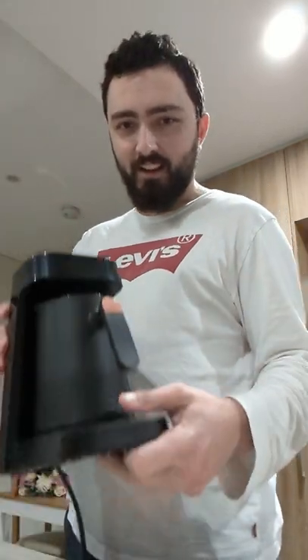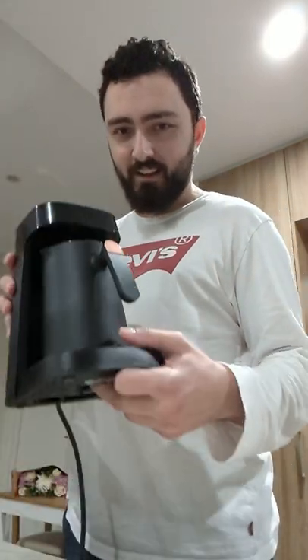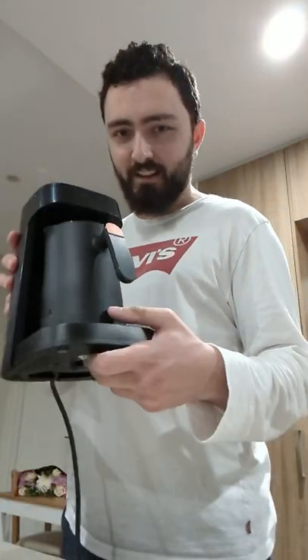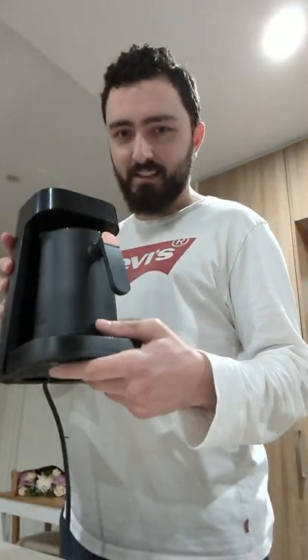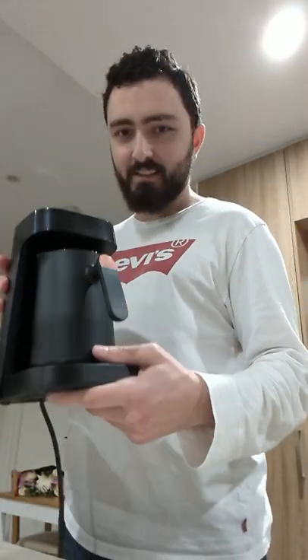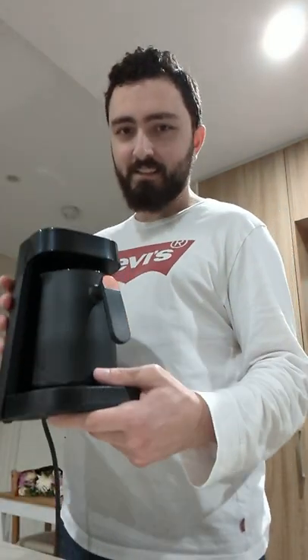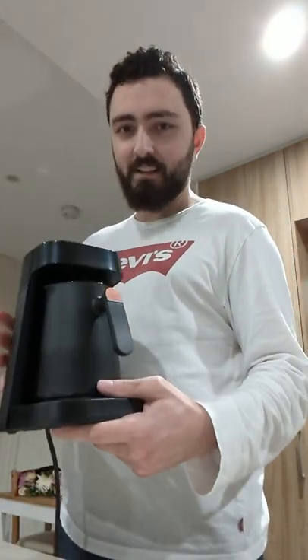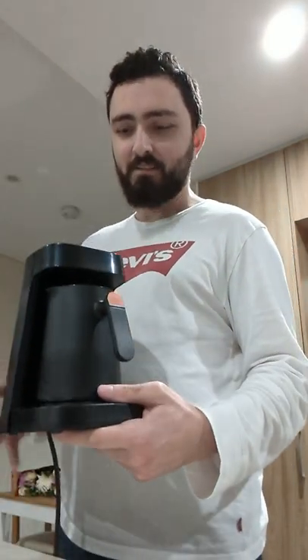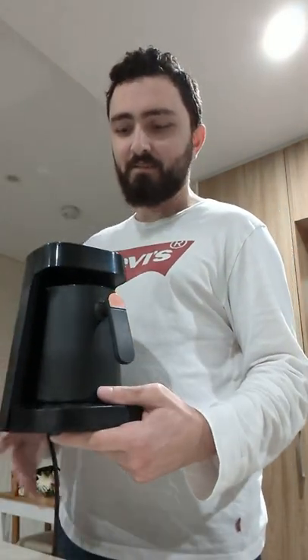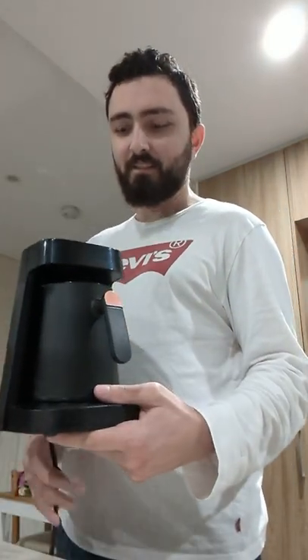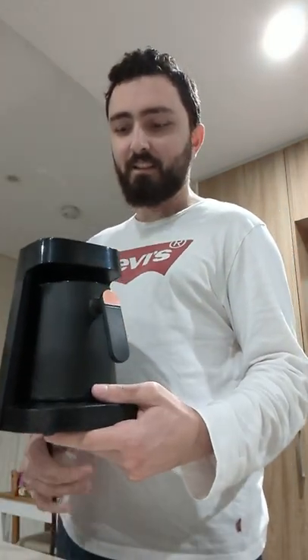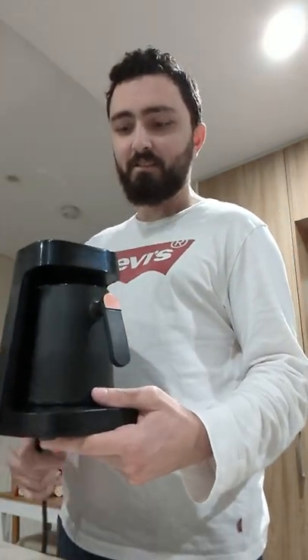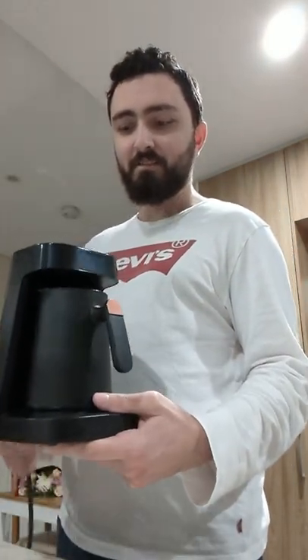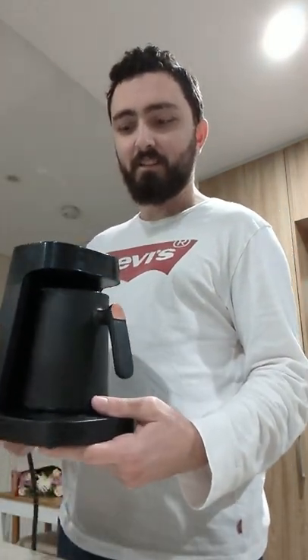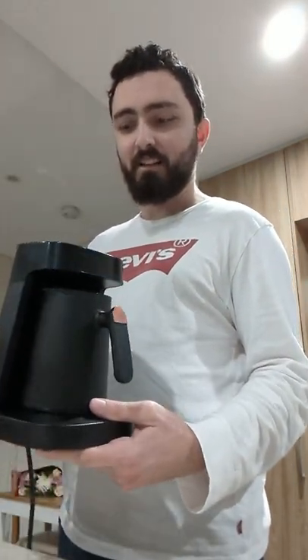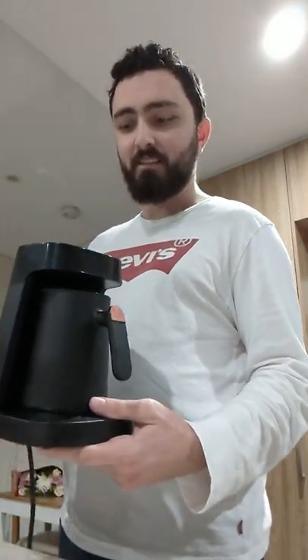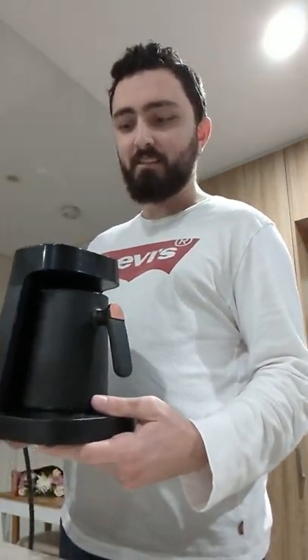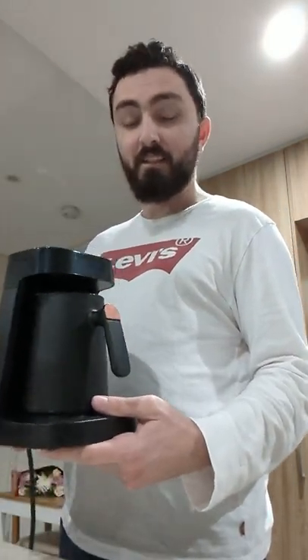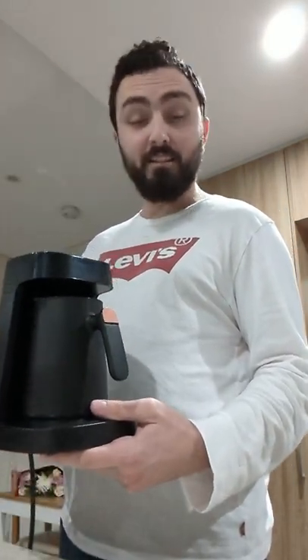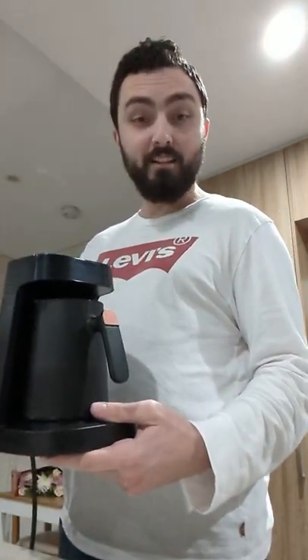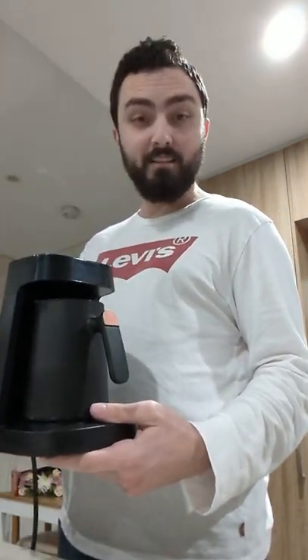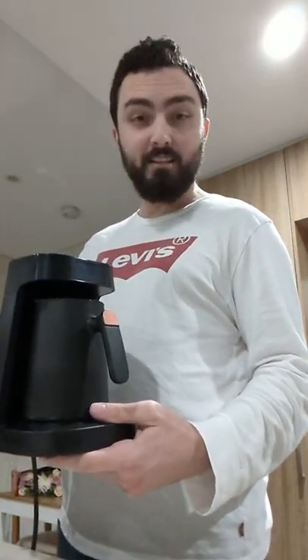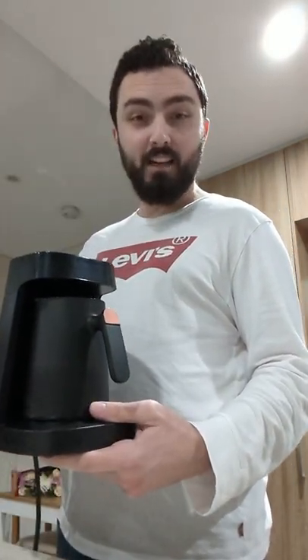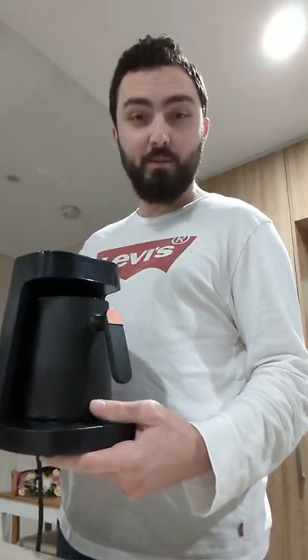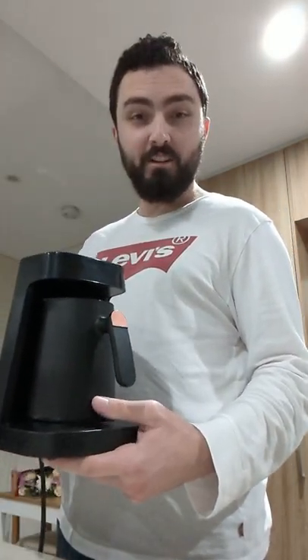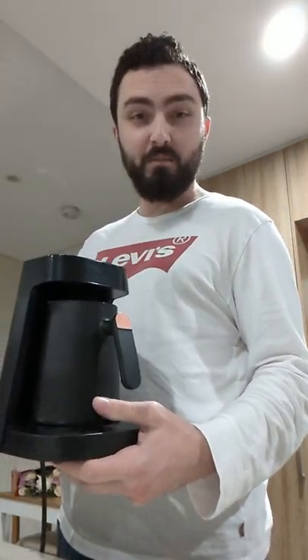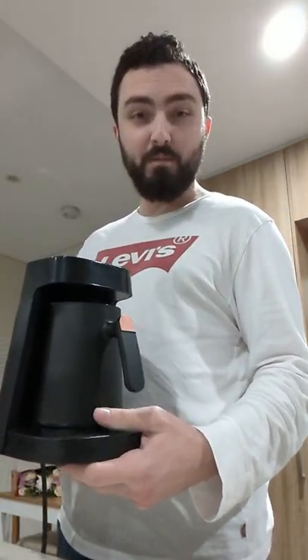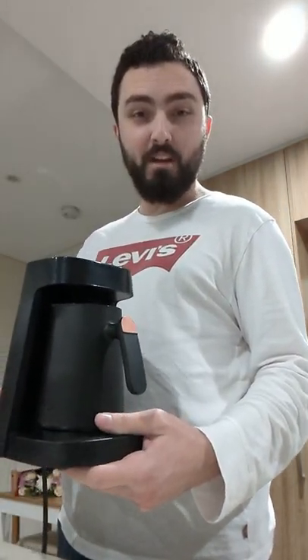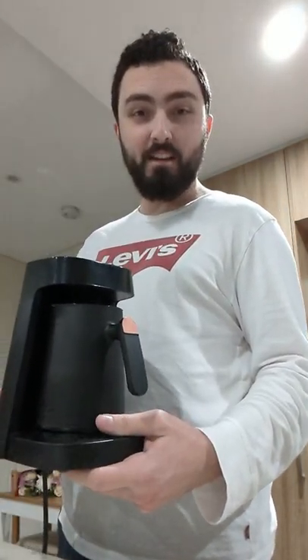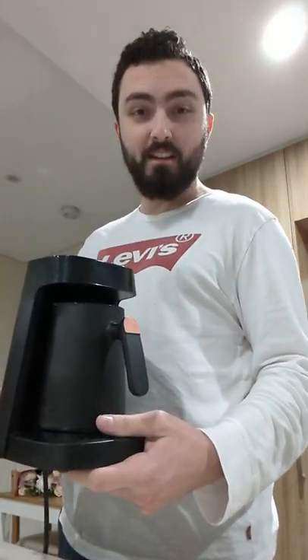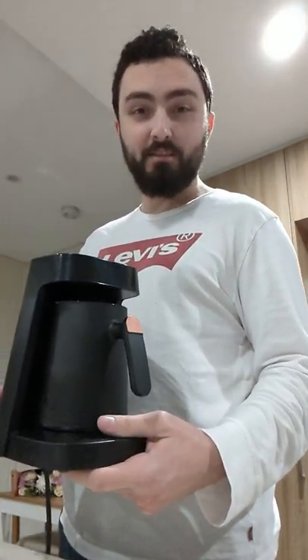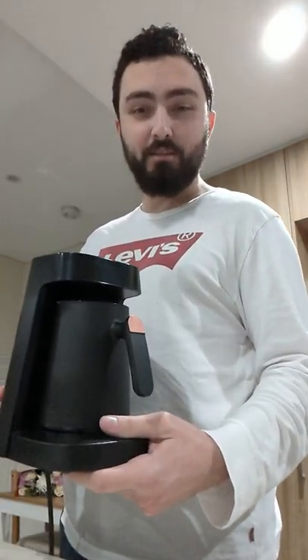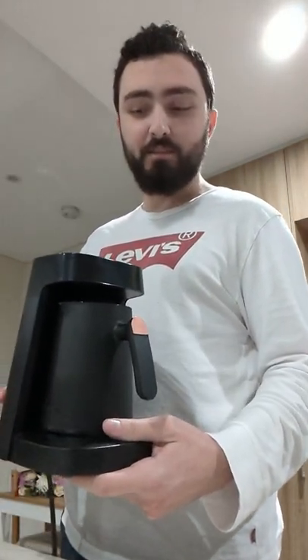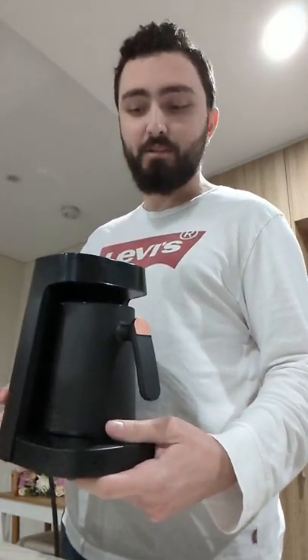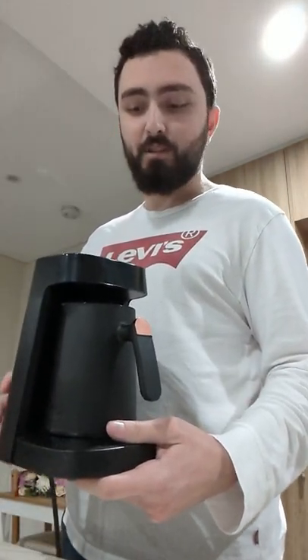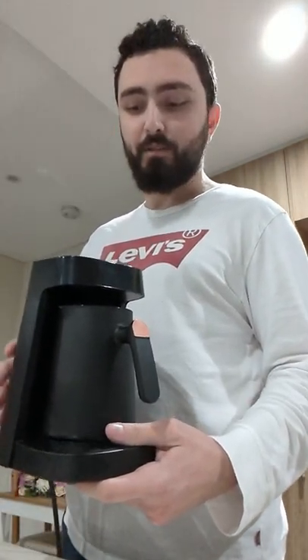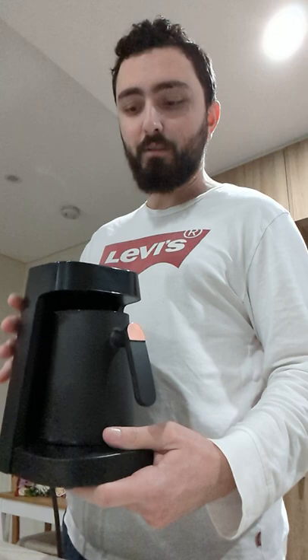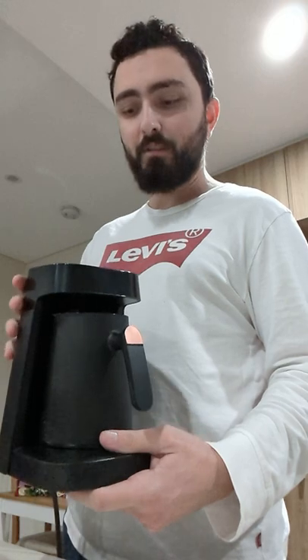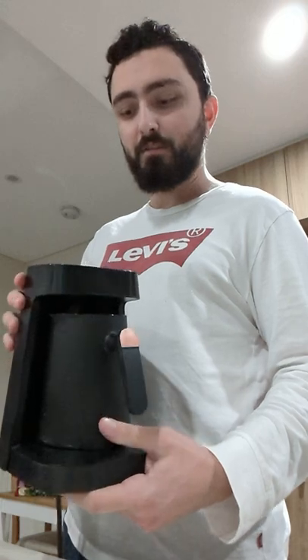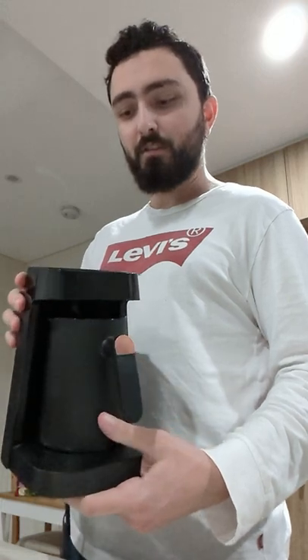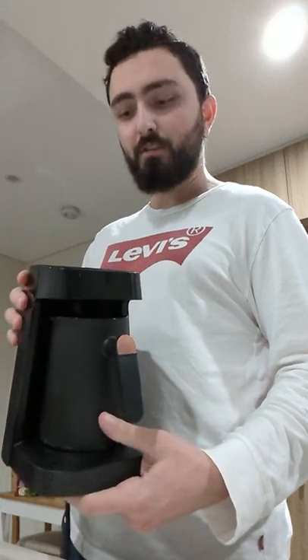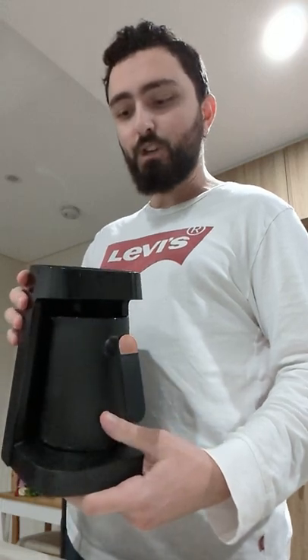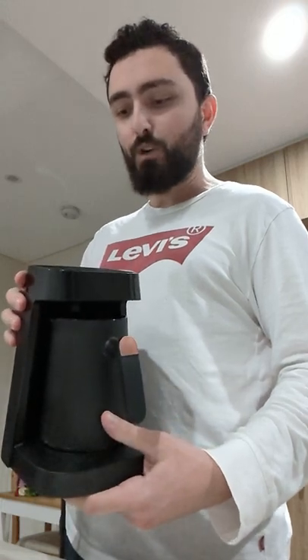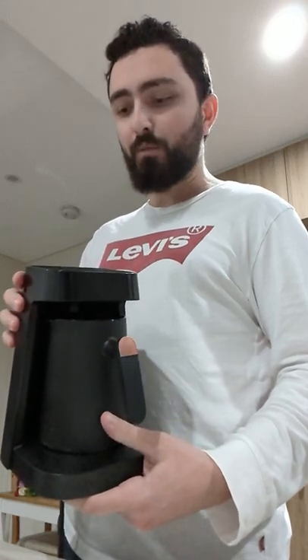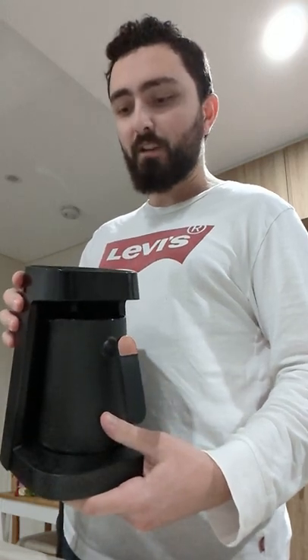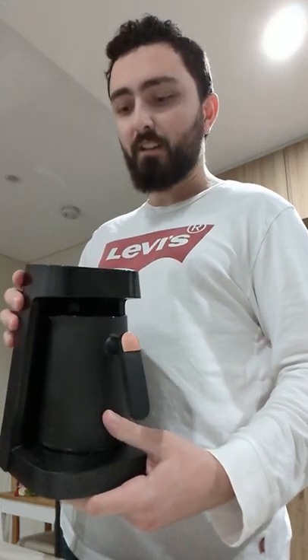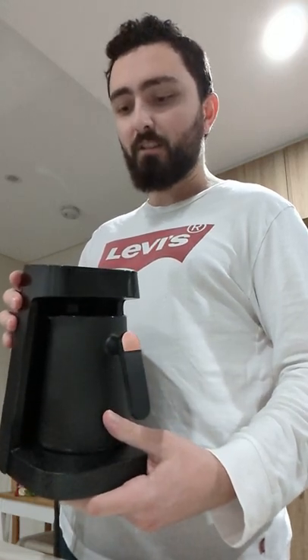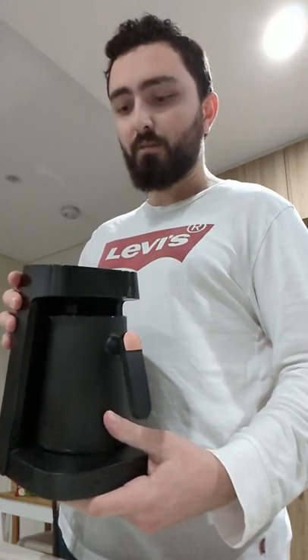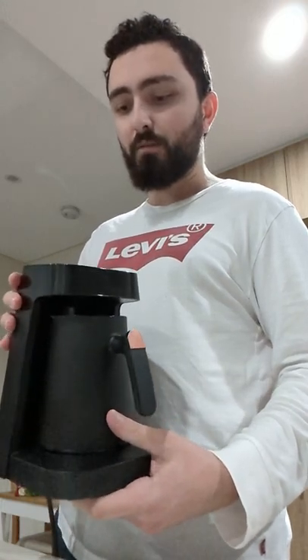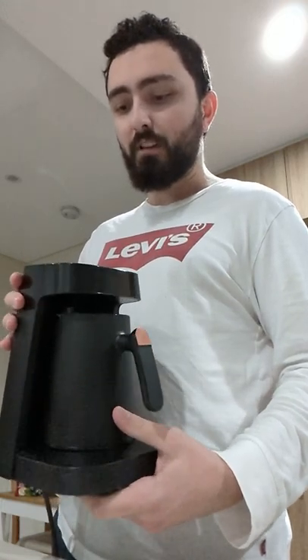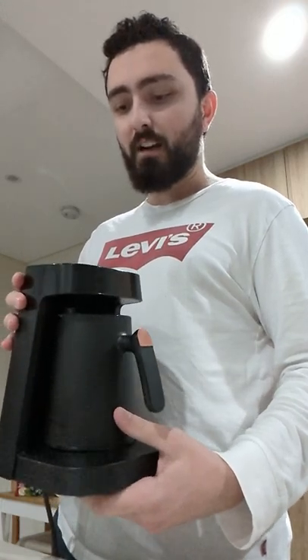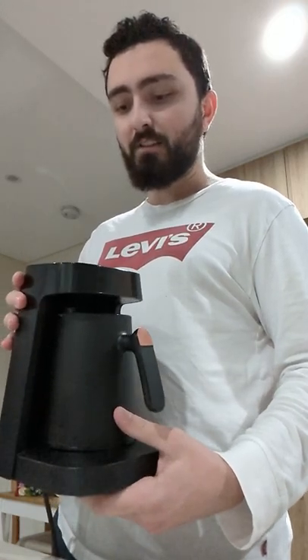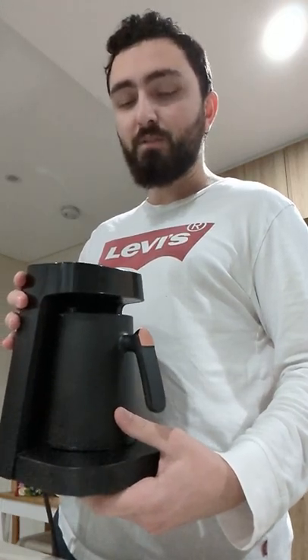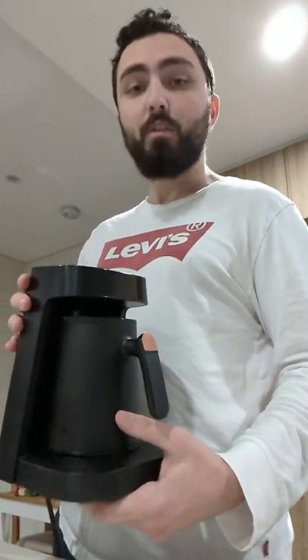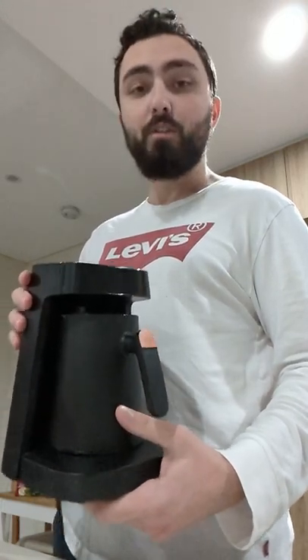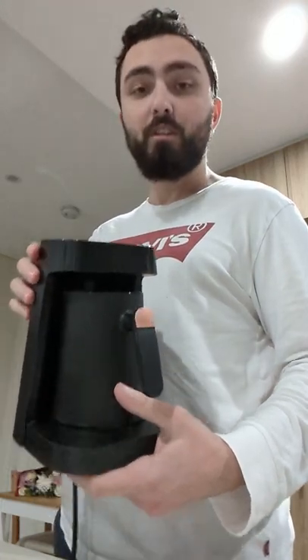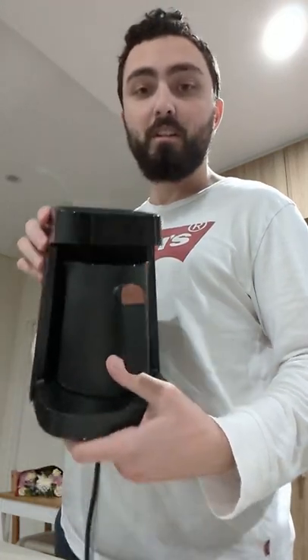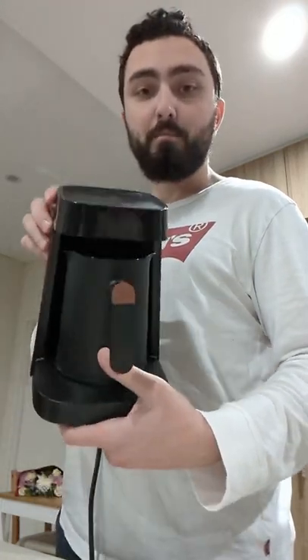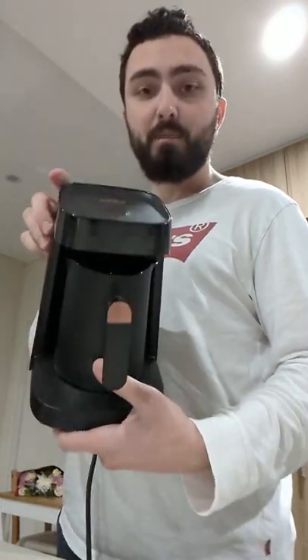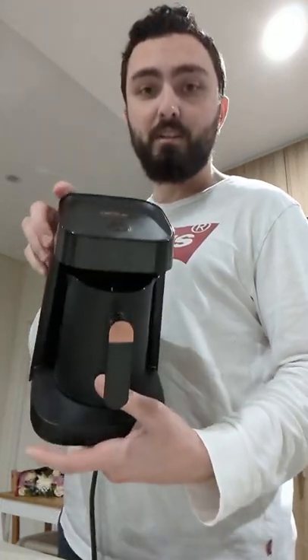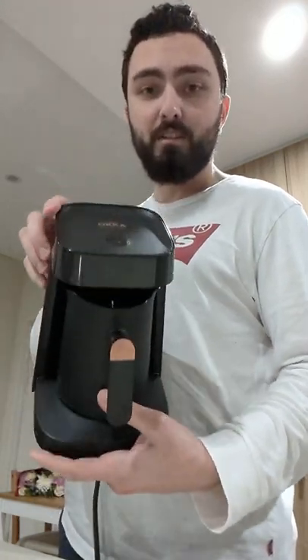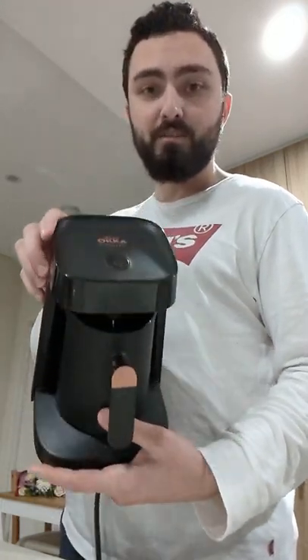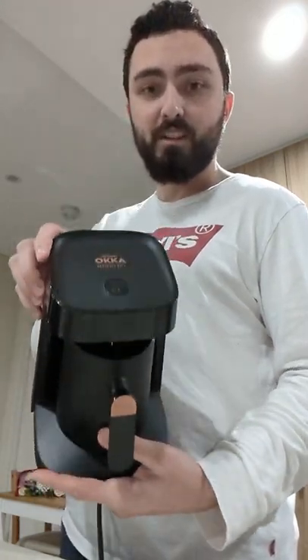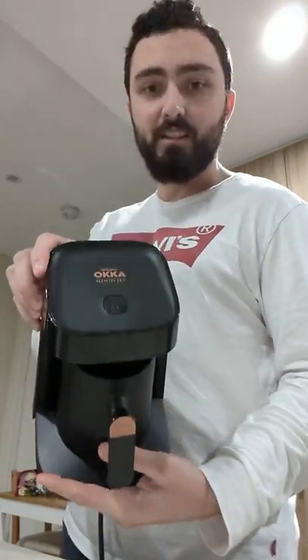Hi guys, this is Kanji for the Kanji Diaries and today we're going to be making Turkish coffee with this Turkish coffee maker called the Arzum Okka Minio Jet.